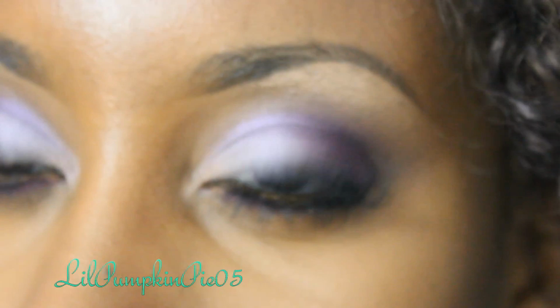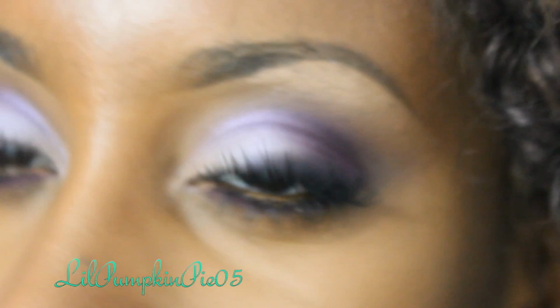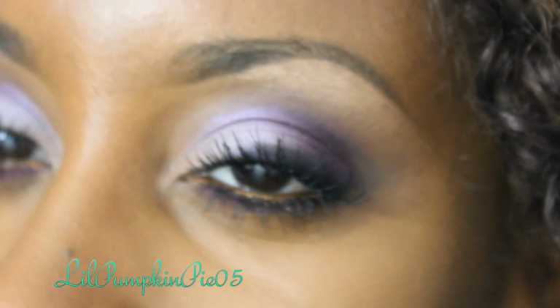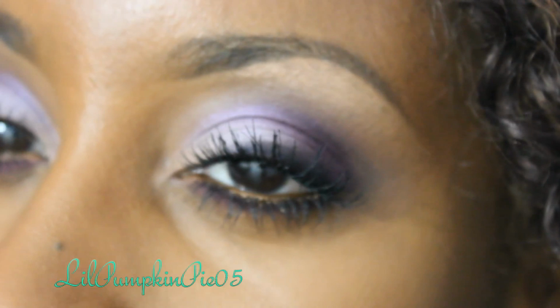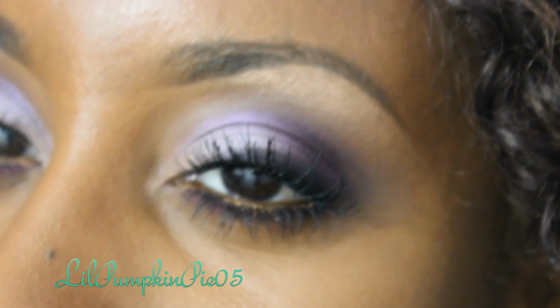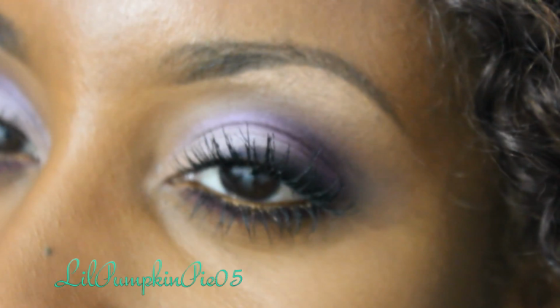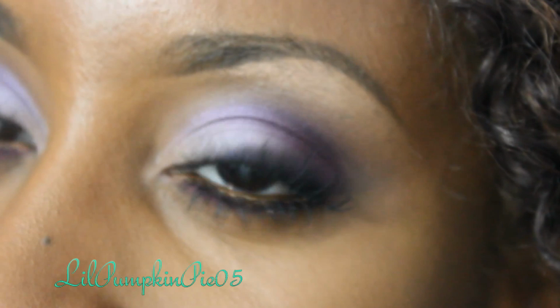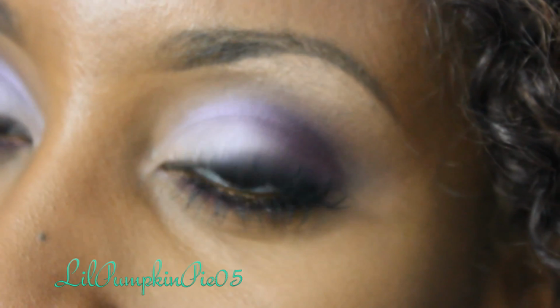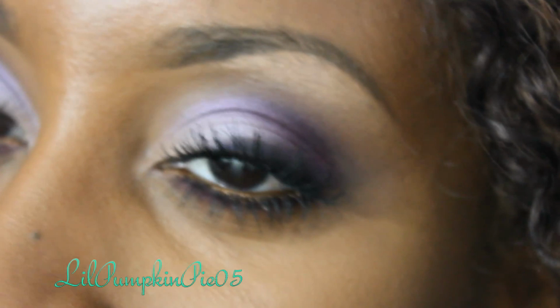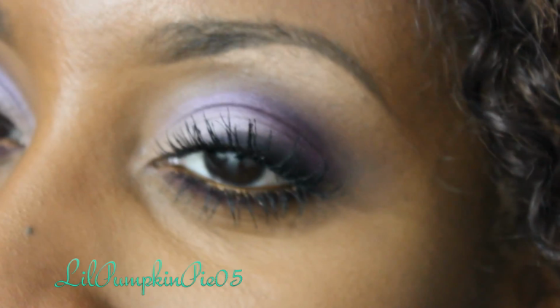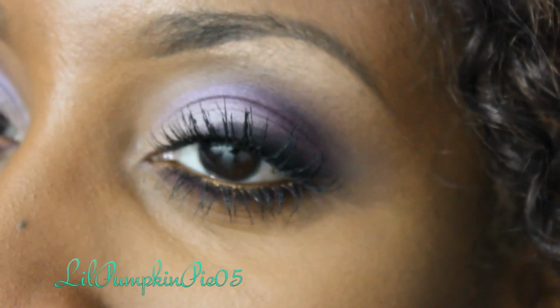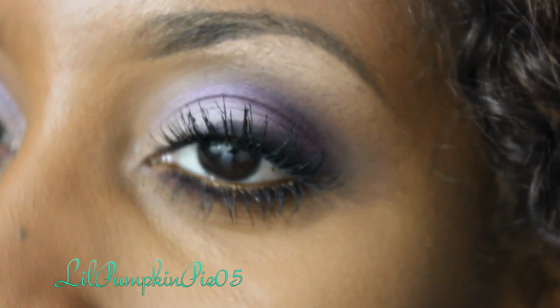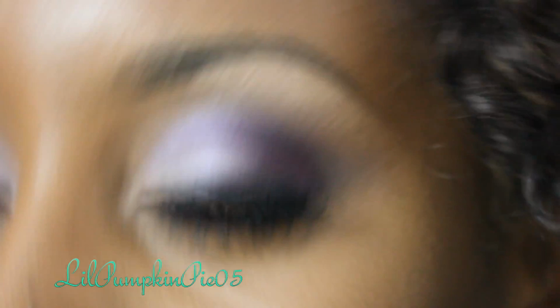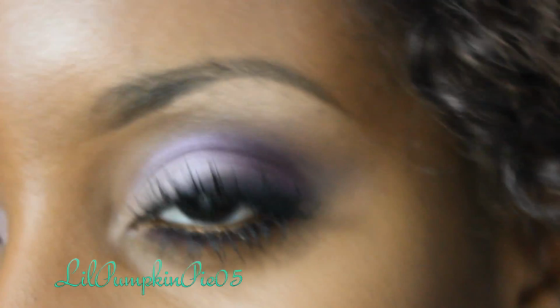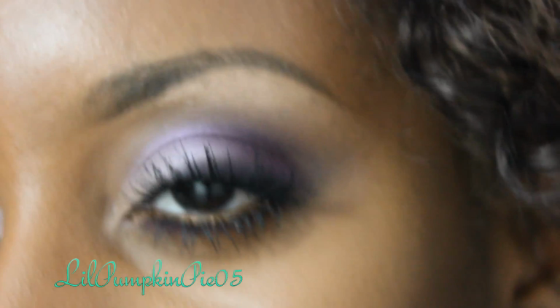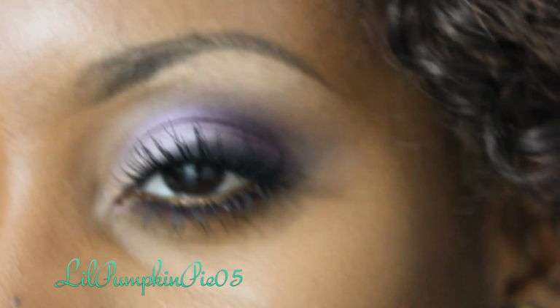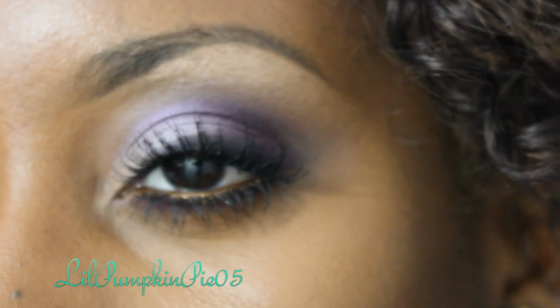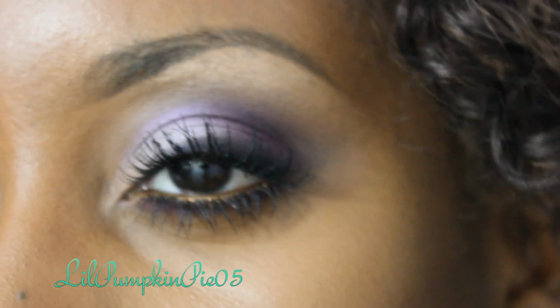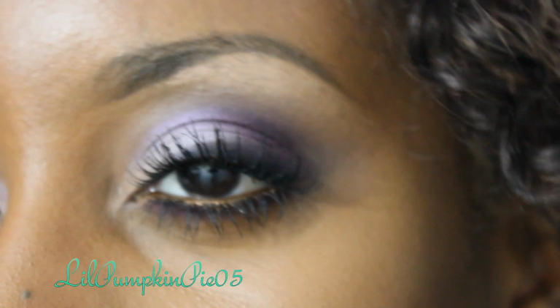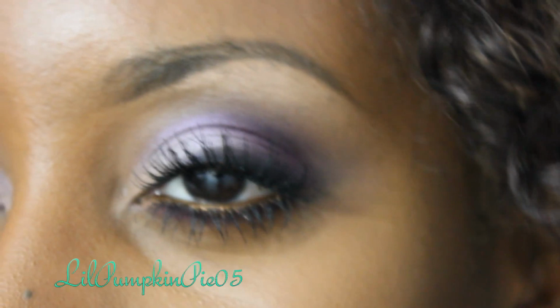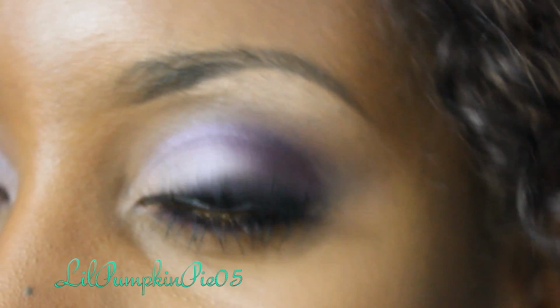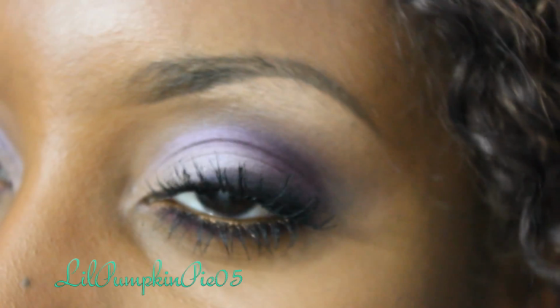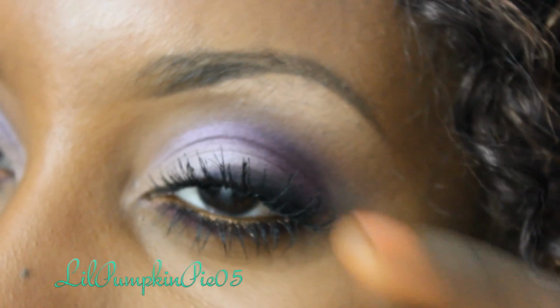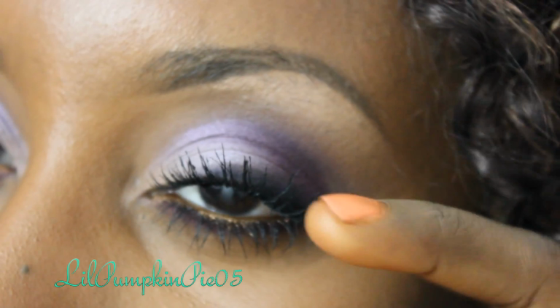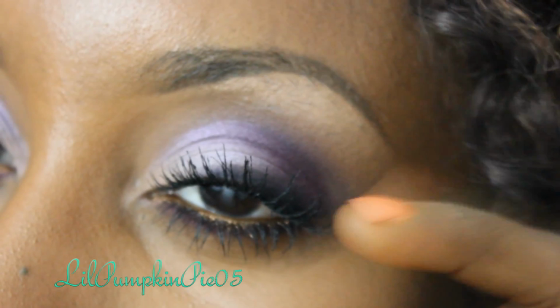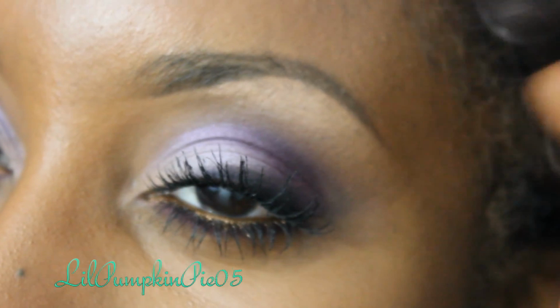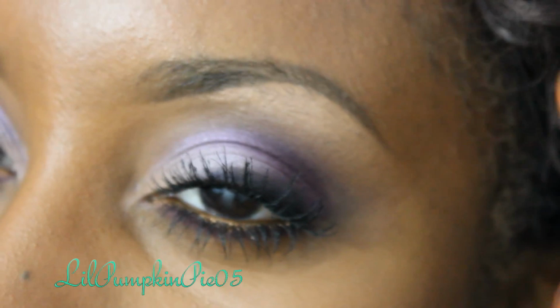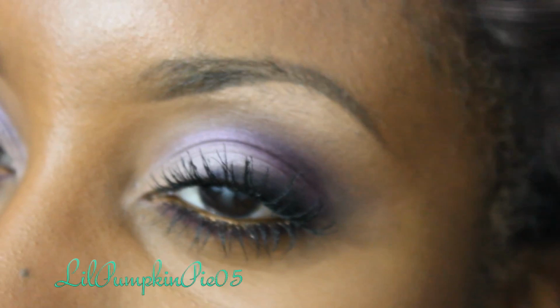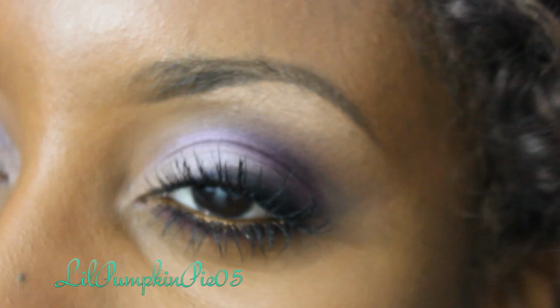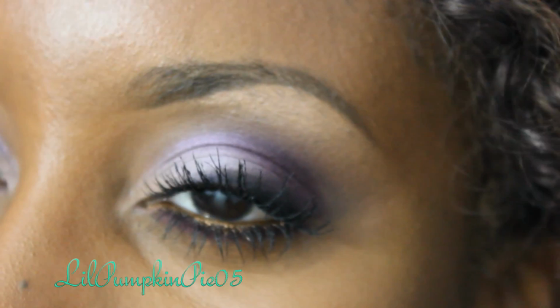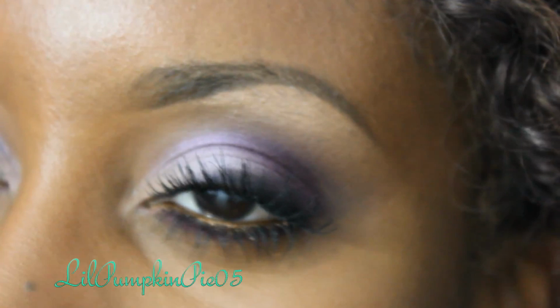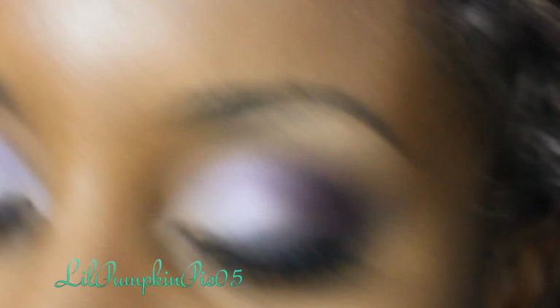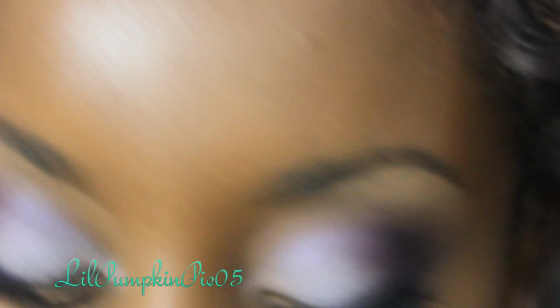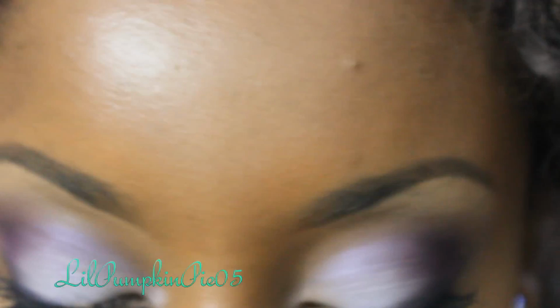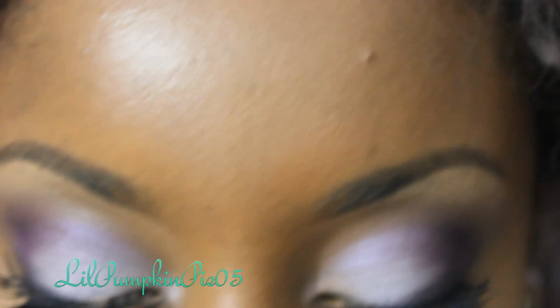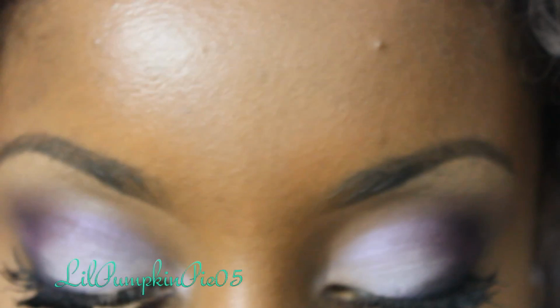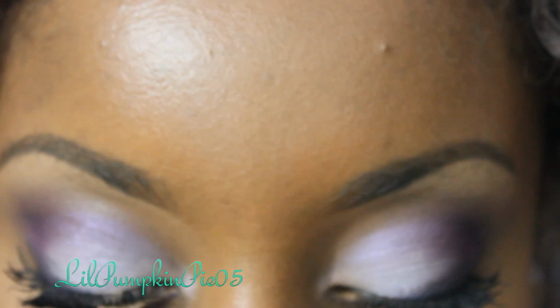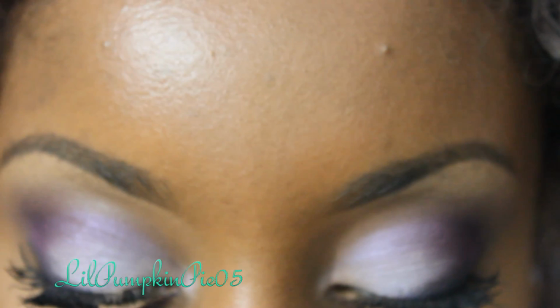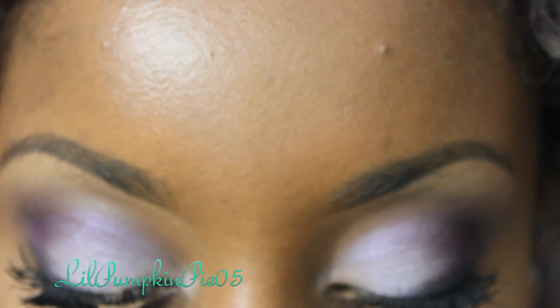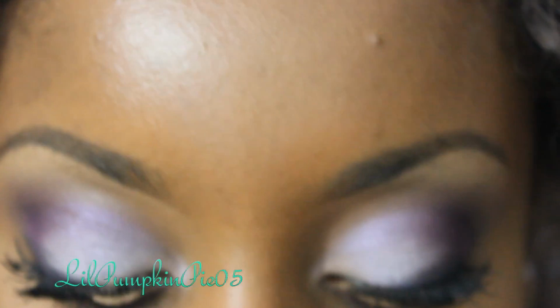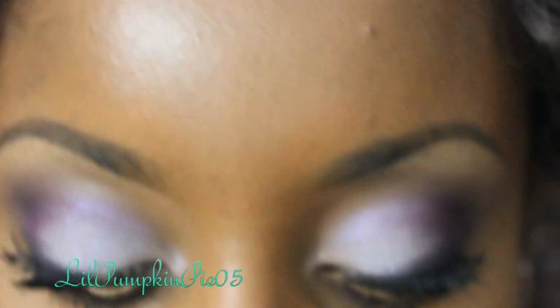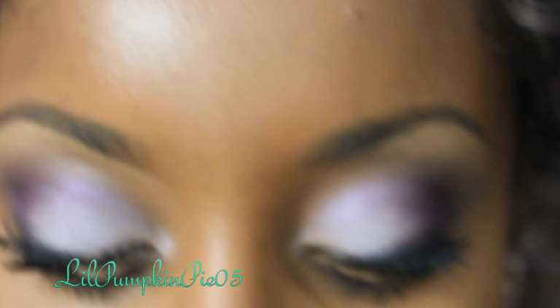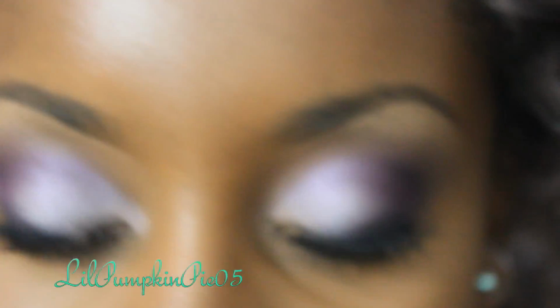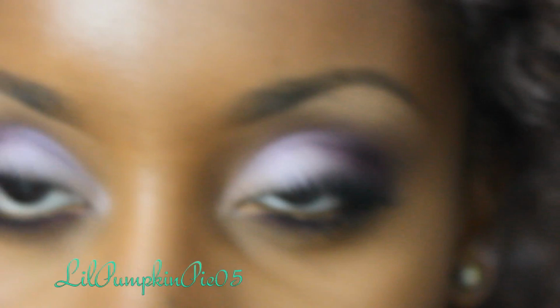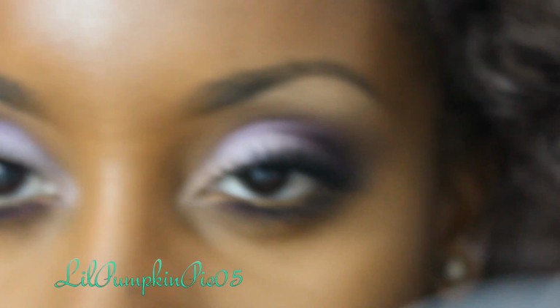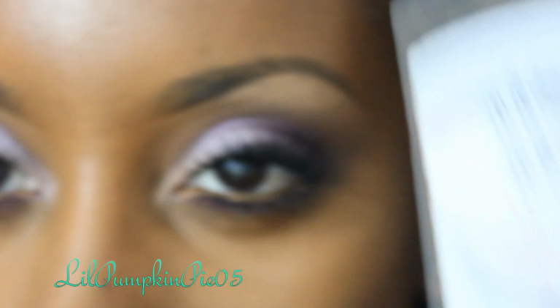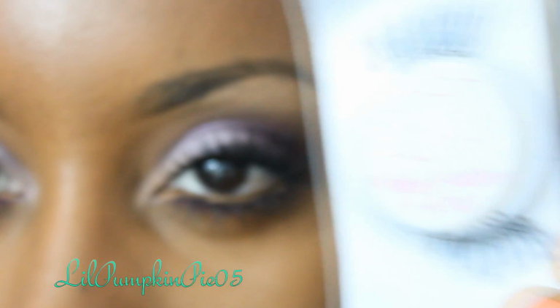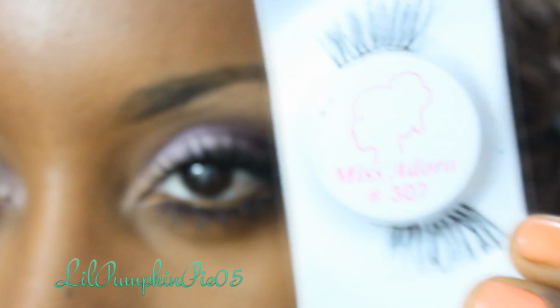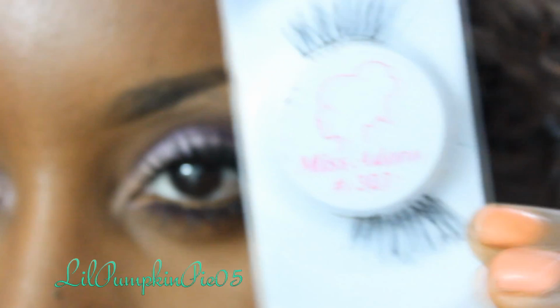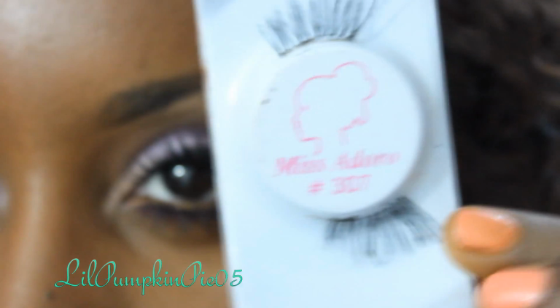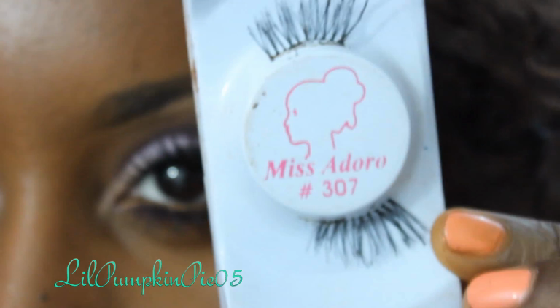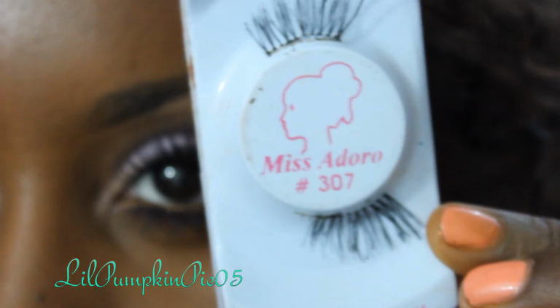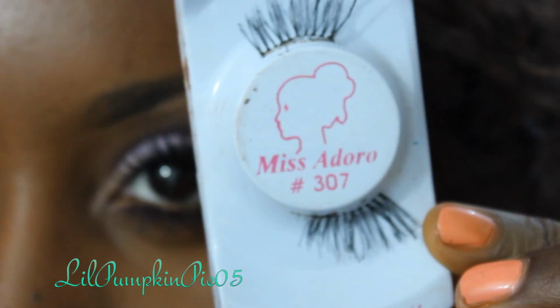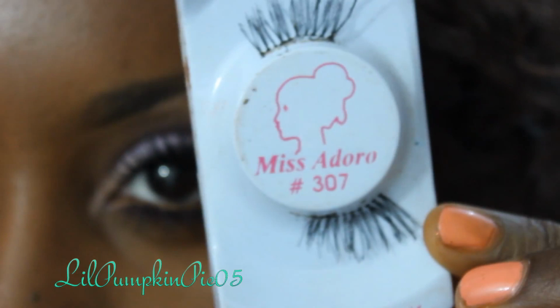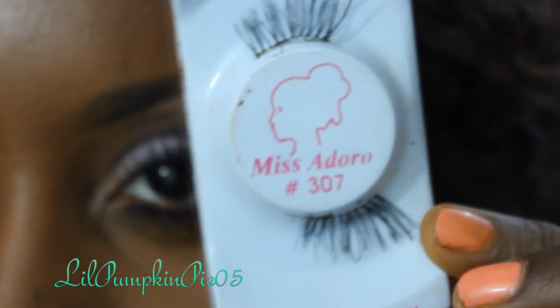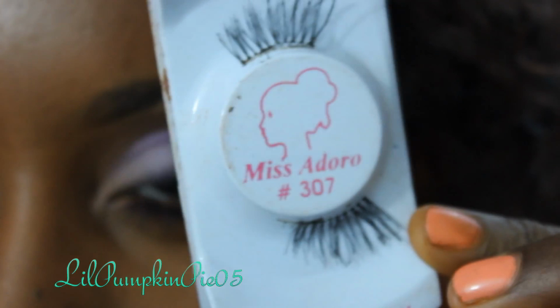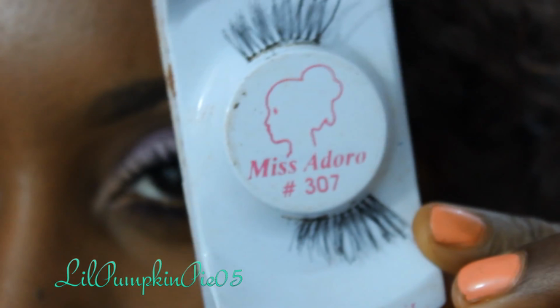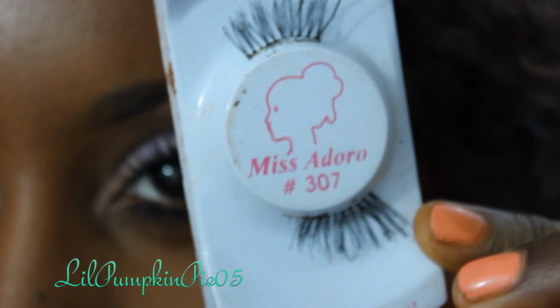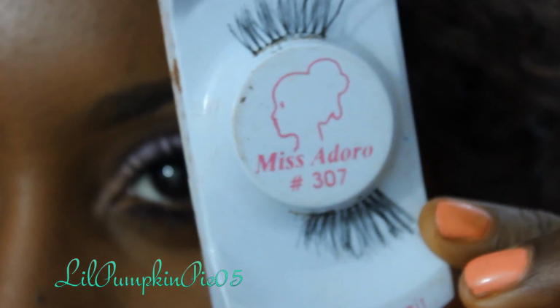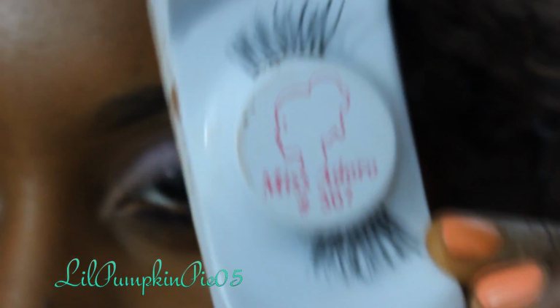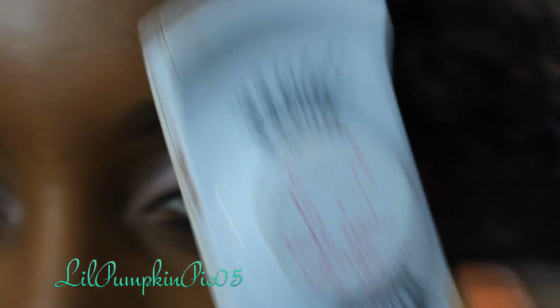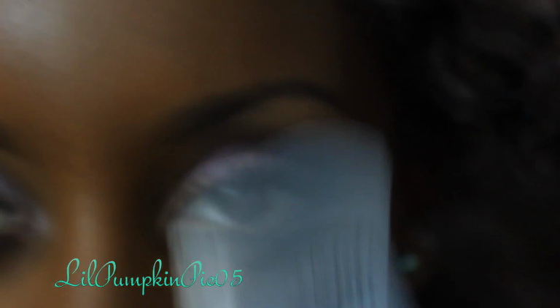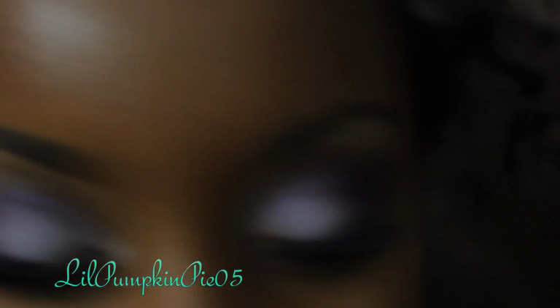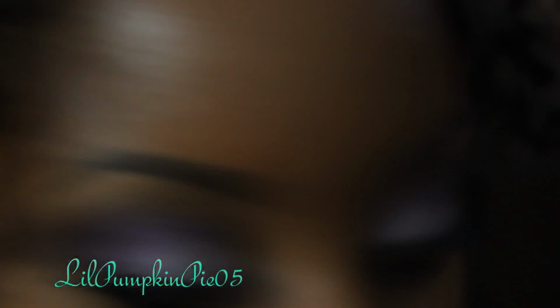So I changed my mind — I'm going to throw on some half lashes for the outer ends. These are Miss Adoro number 307.